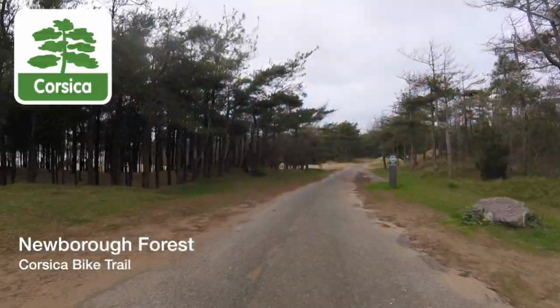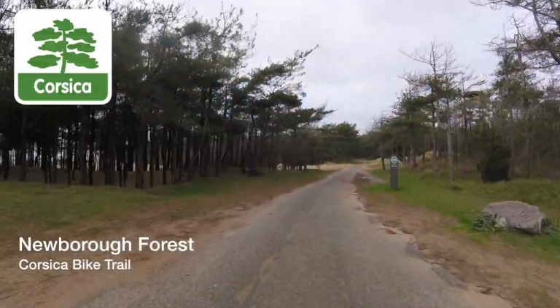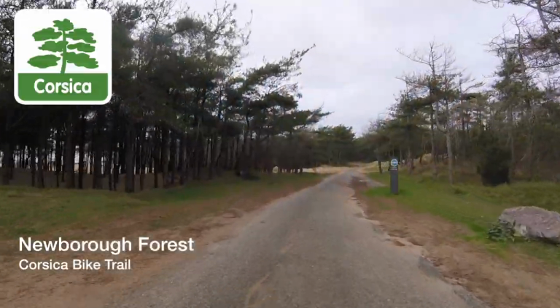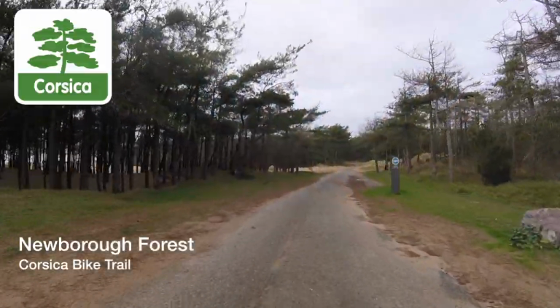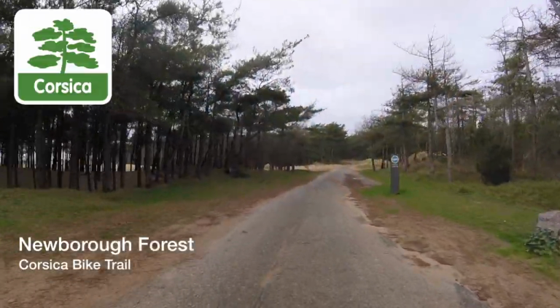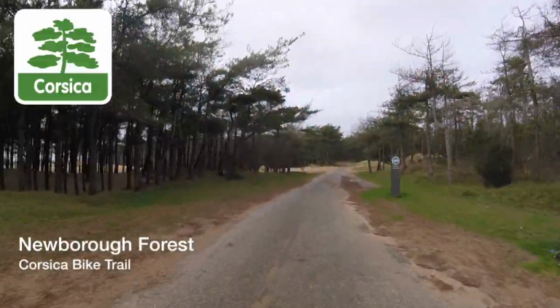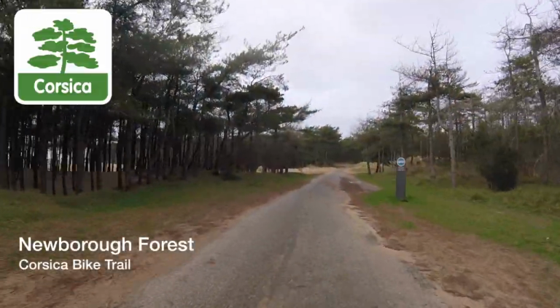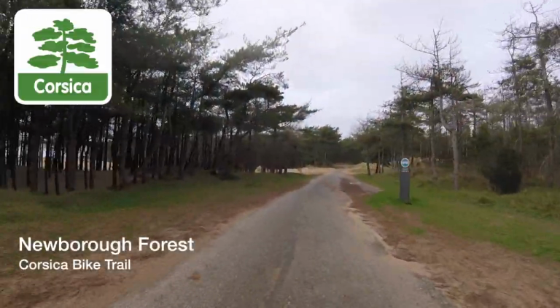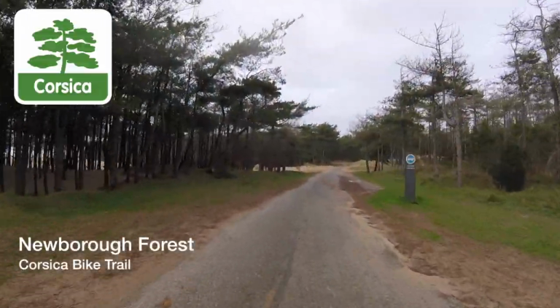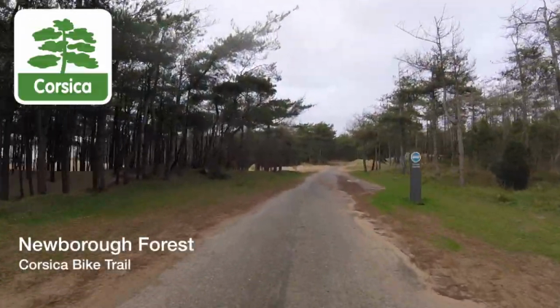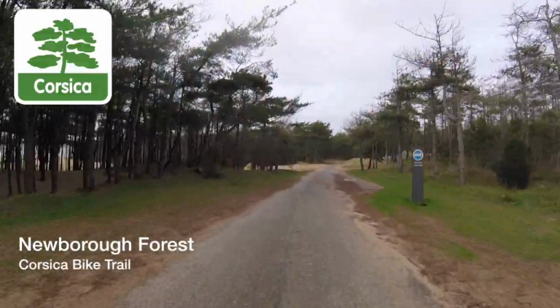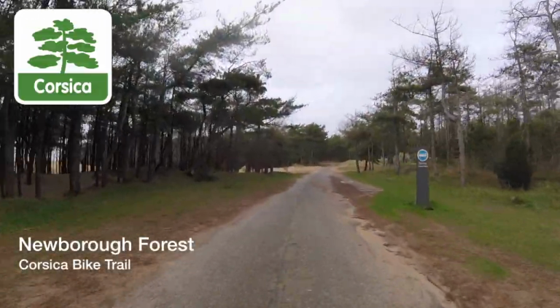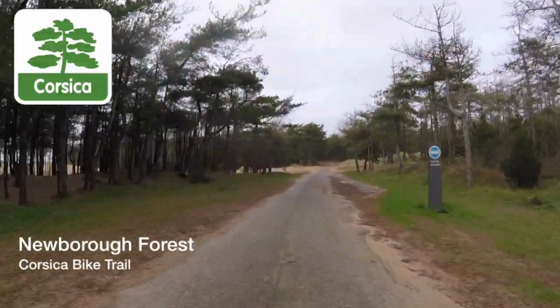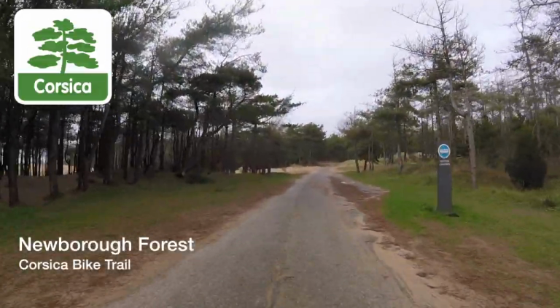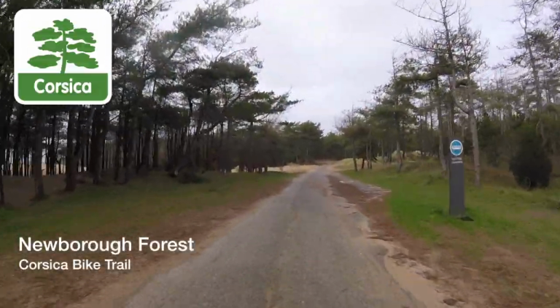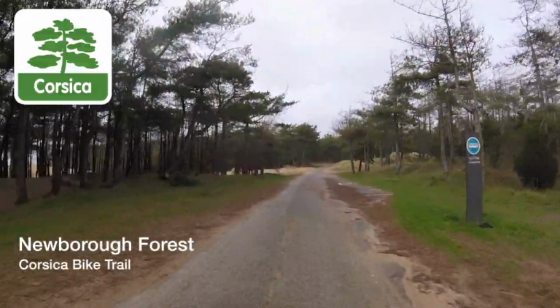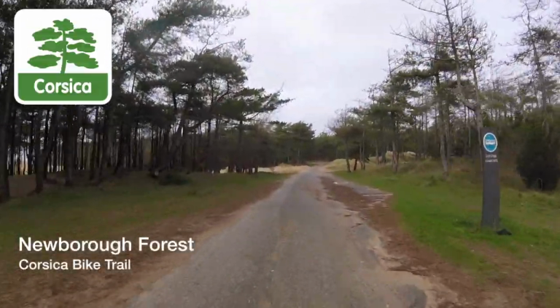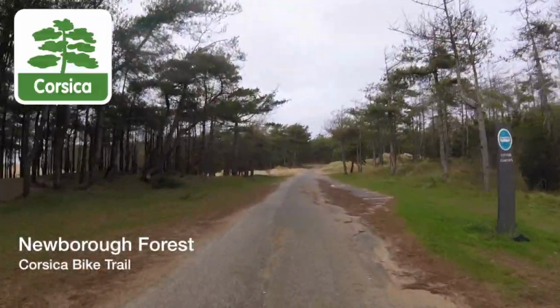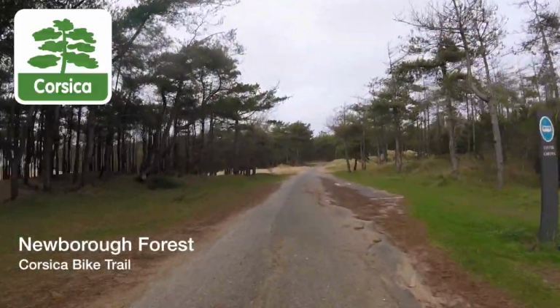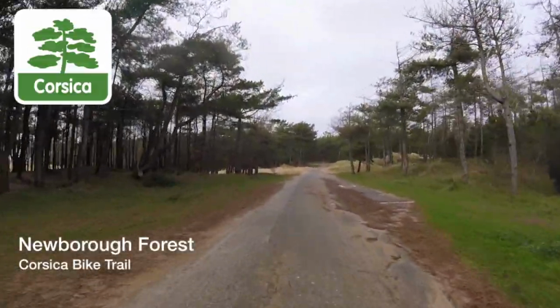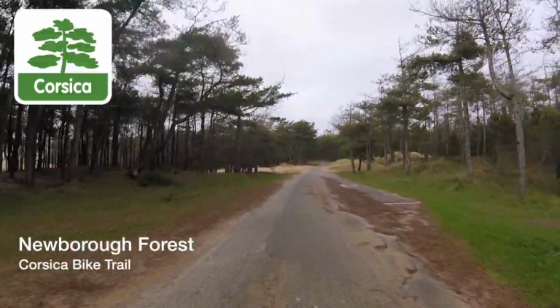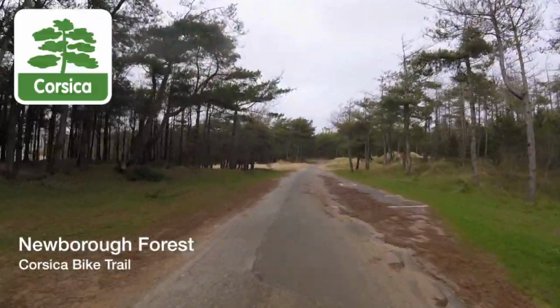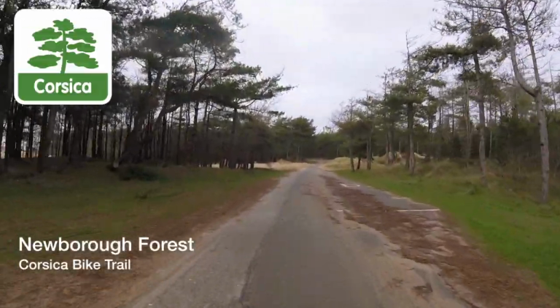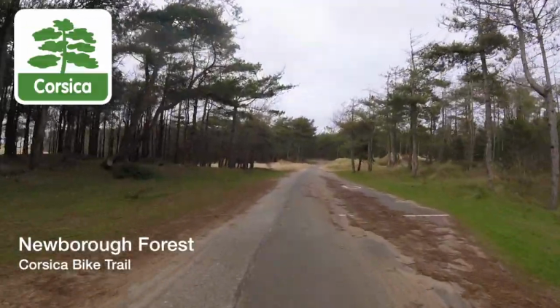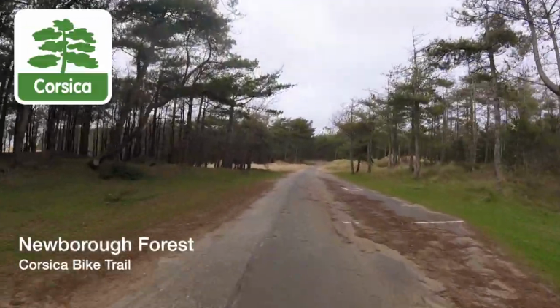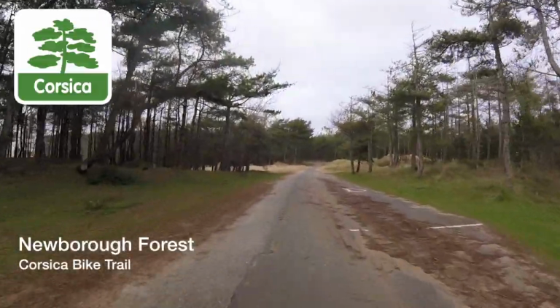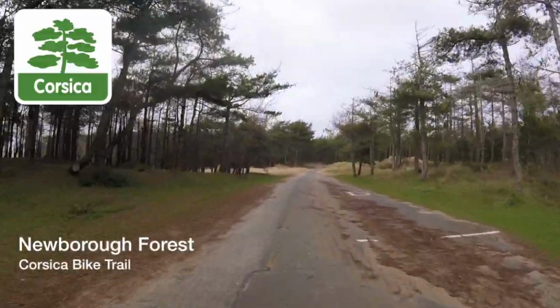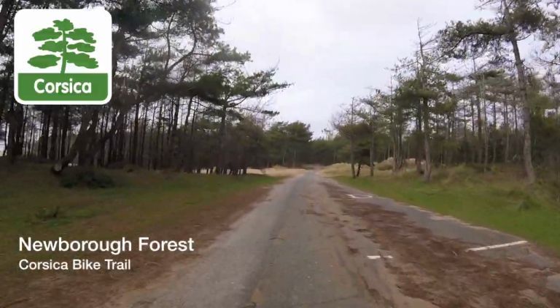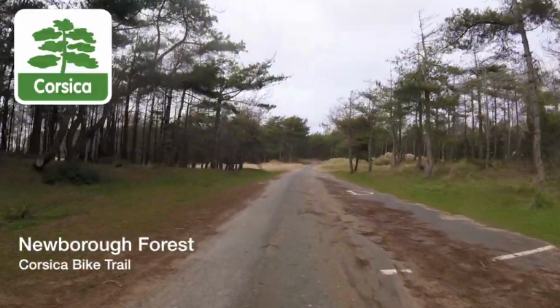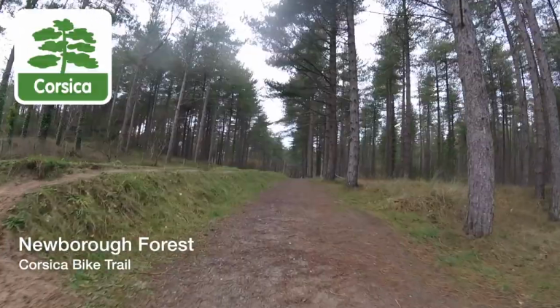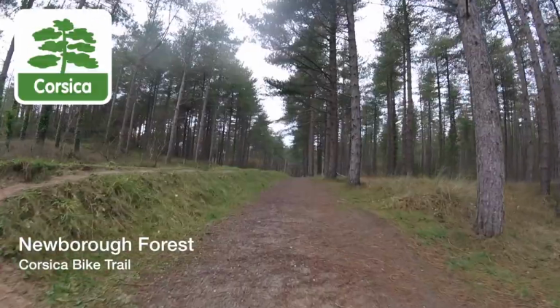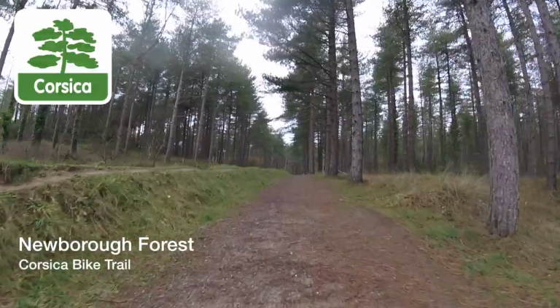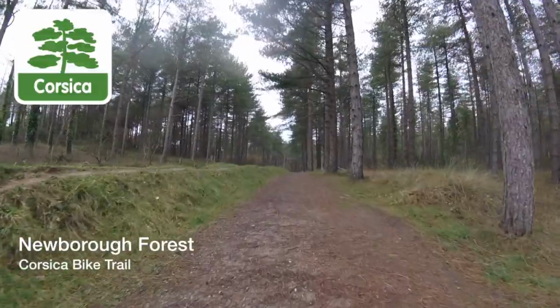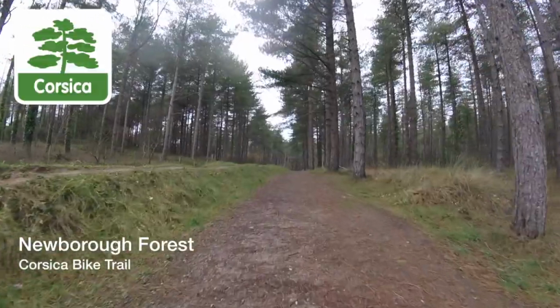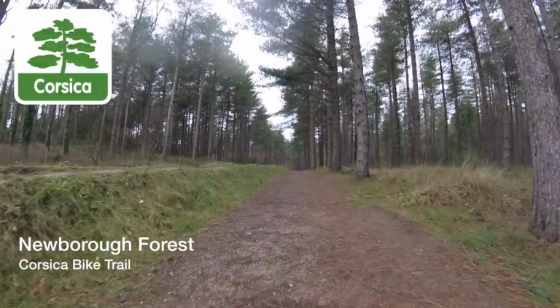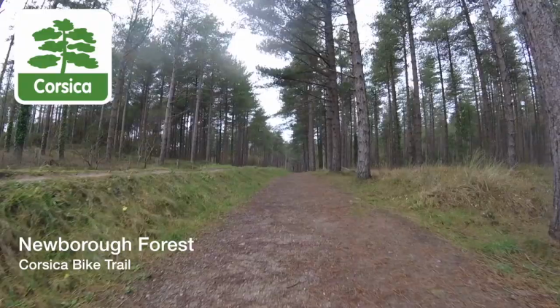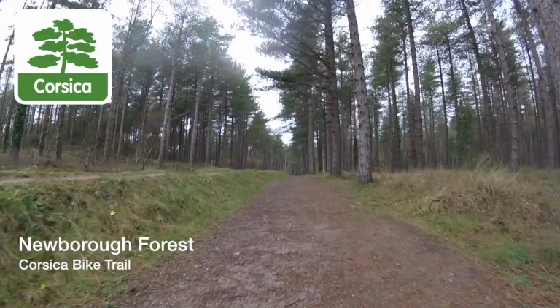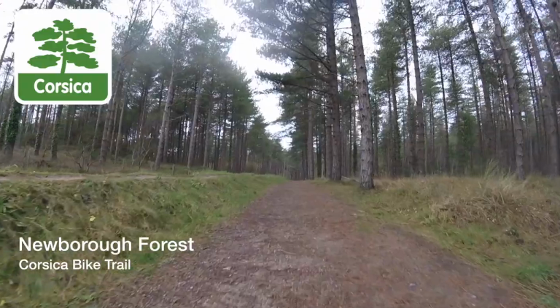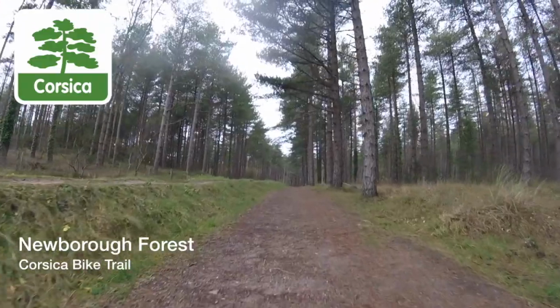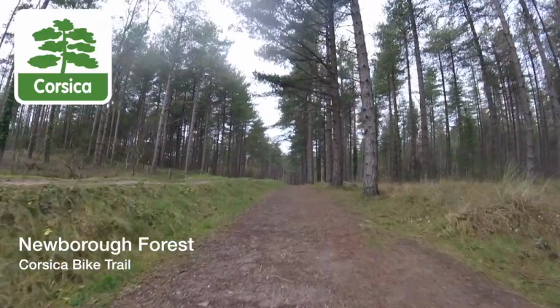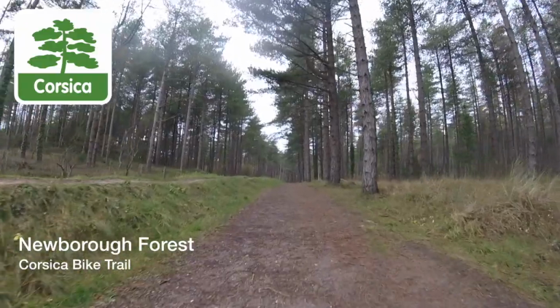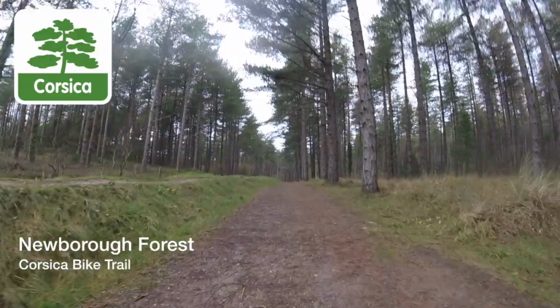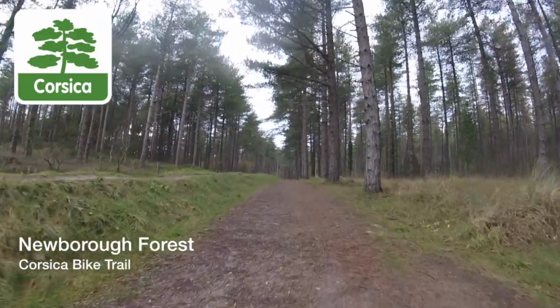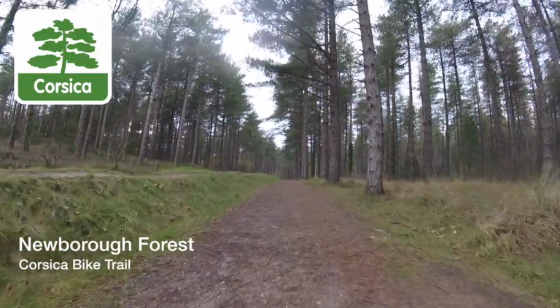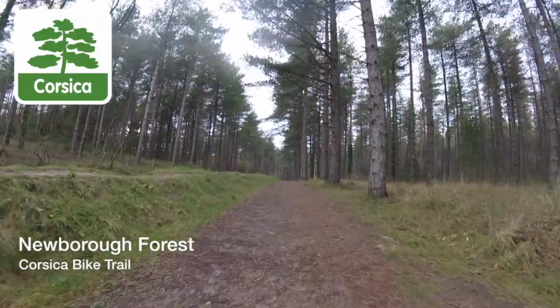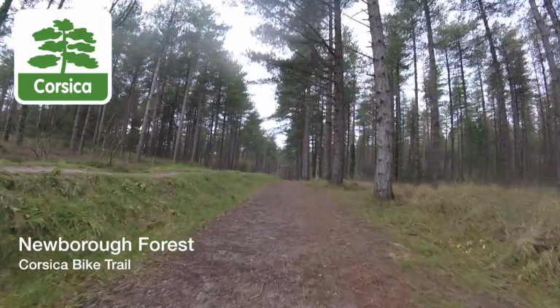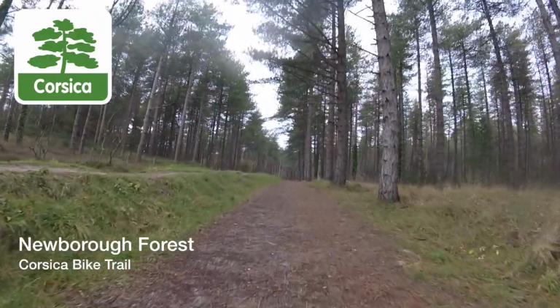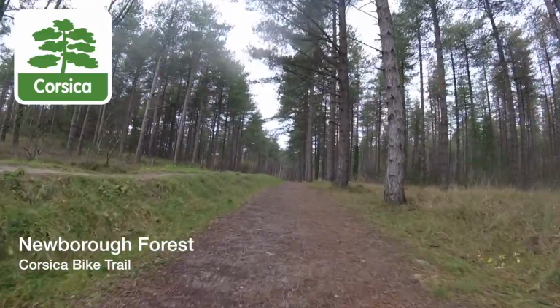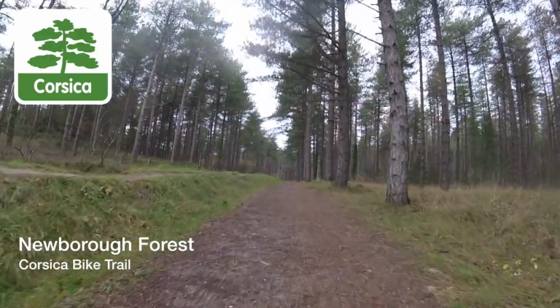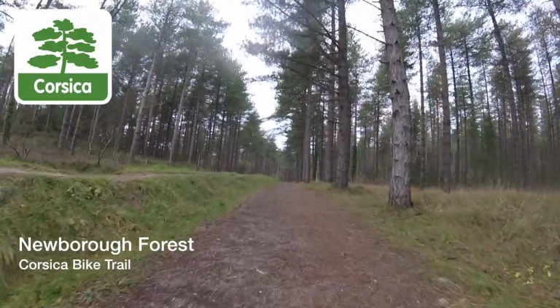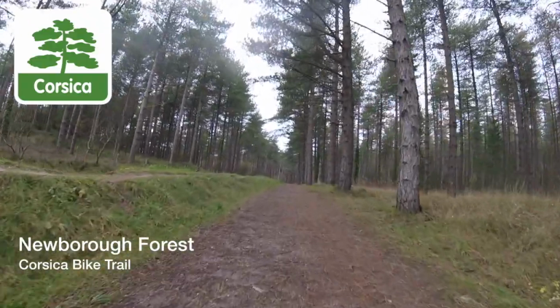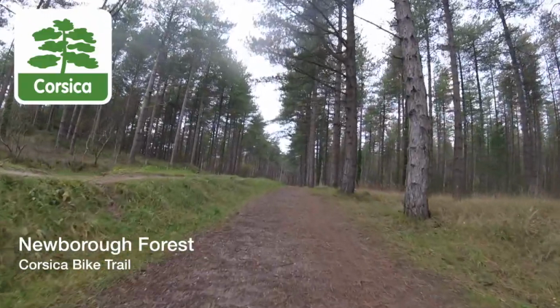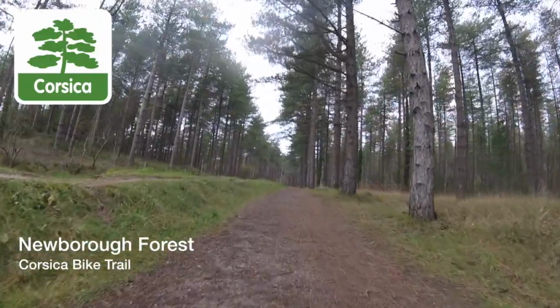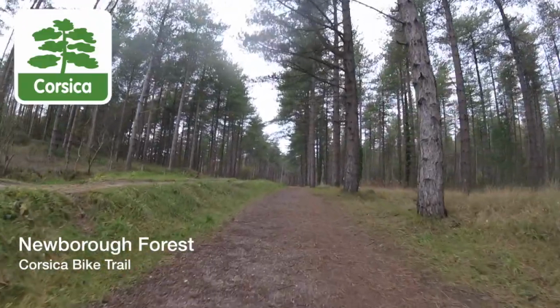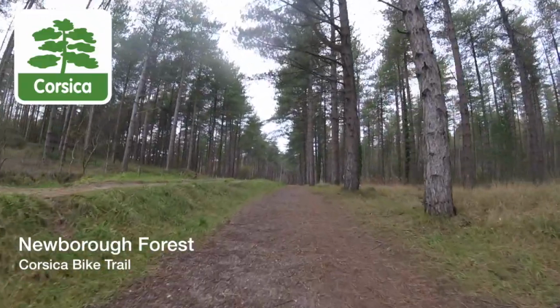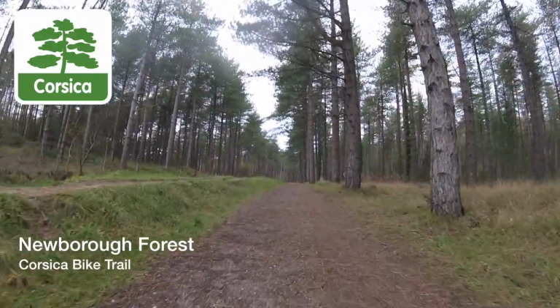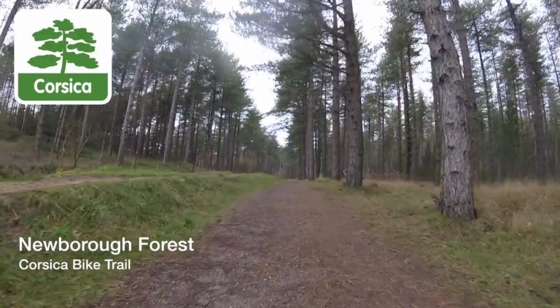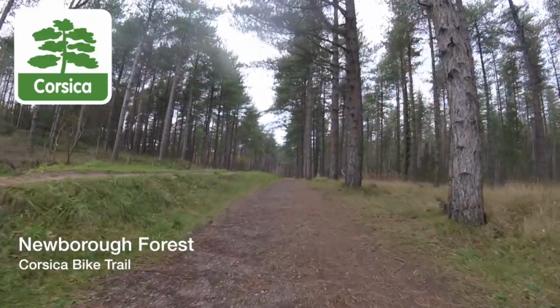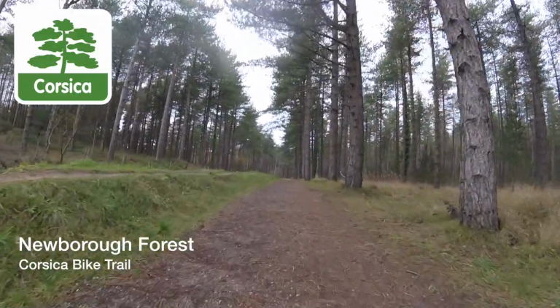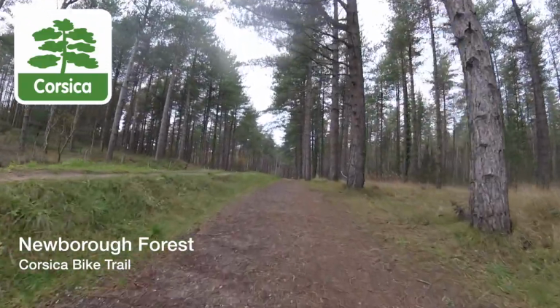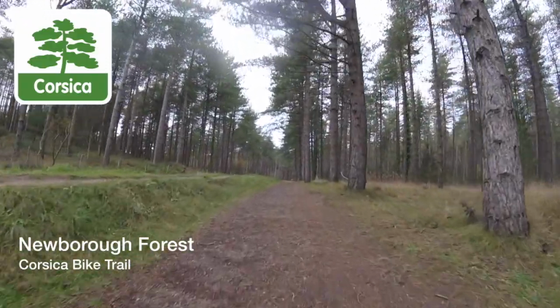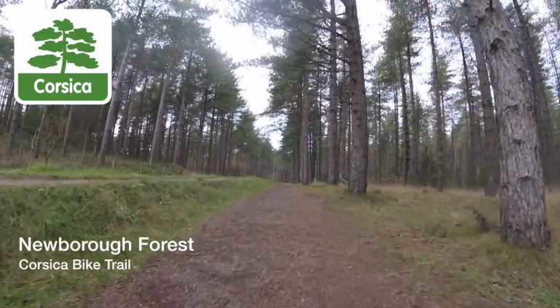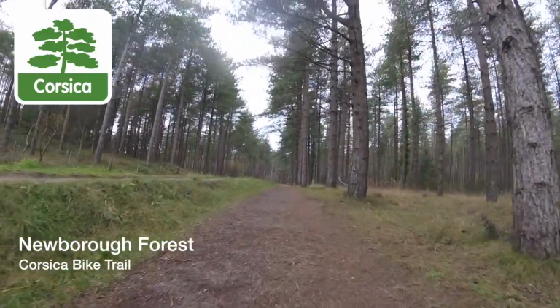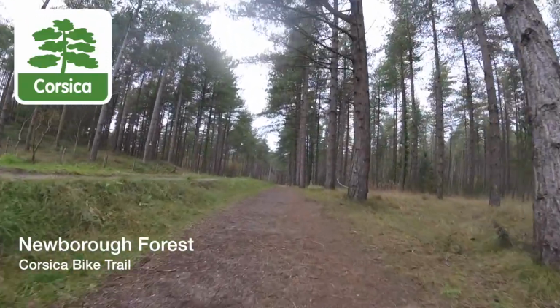Today we're cycling at Newborough Forest on the 7-mile Corsica trail using a Batek hybrid wheelchair attachment.